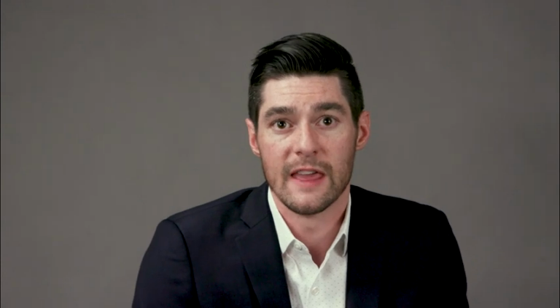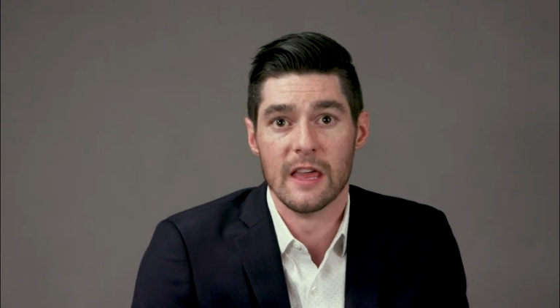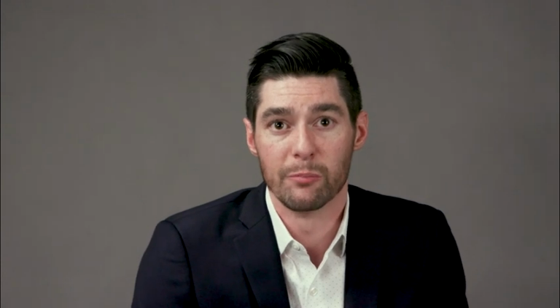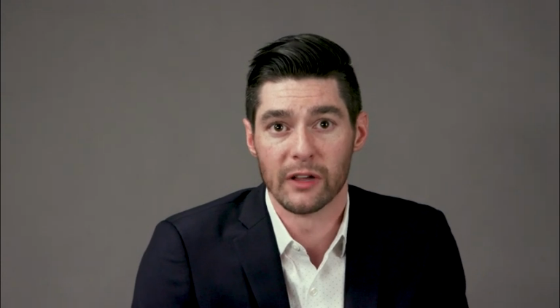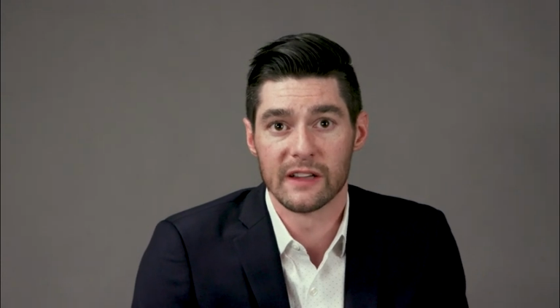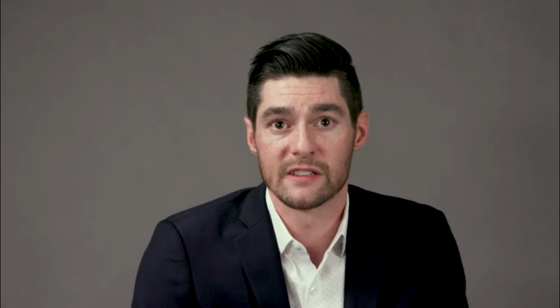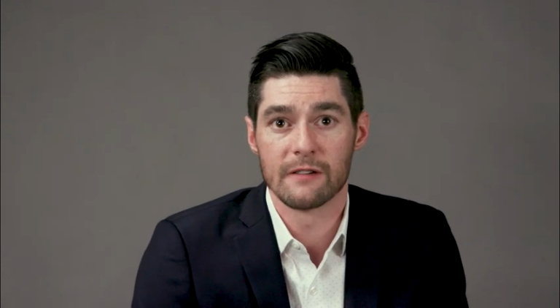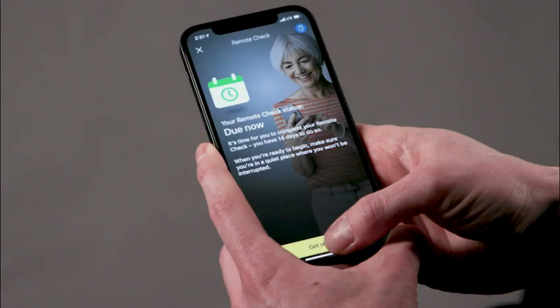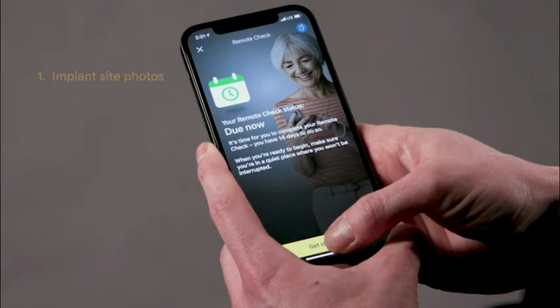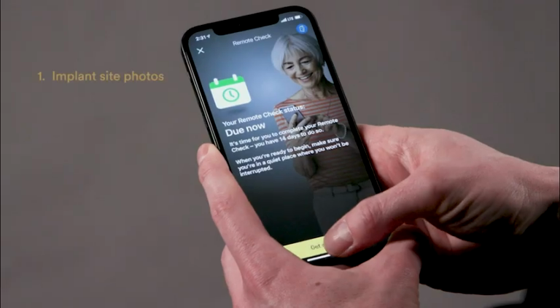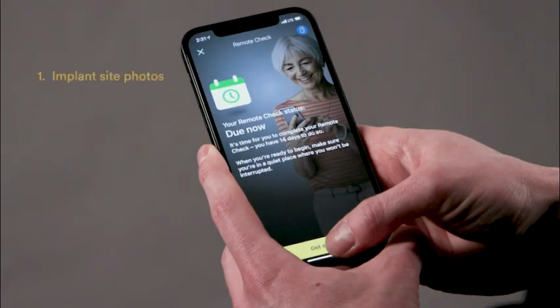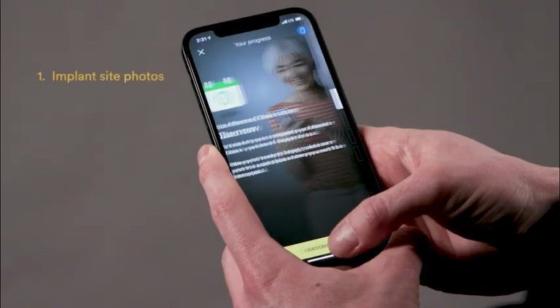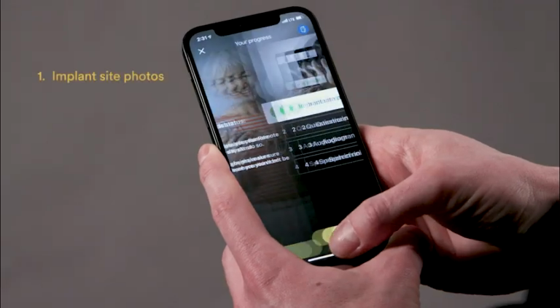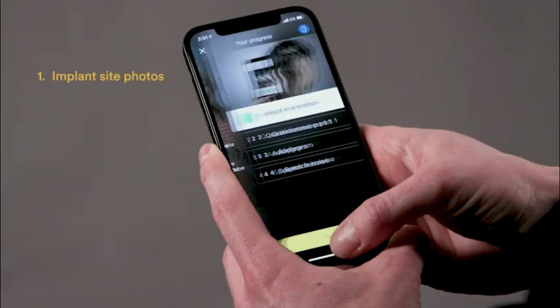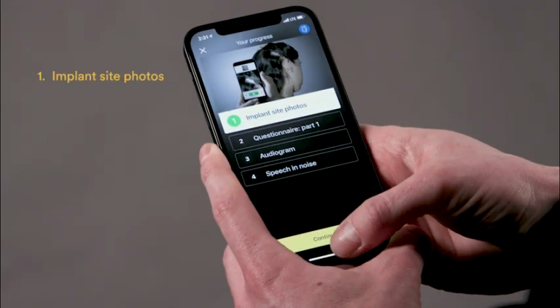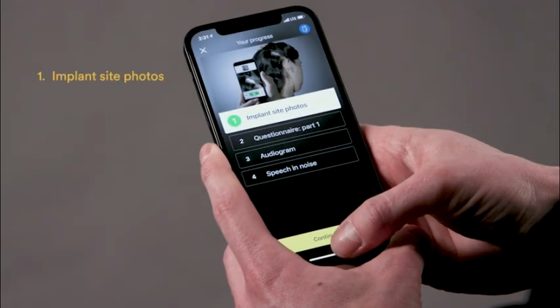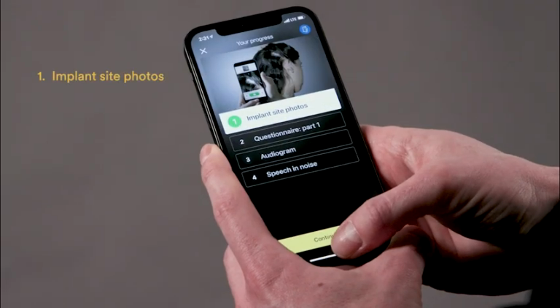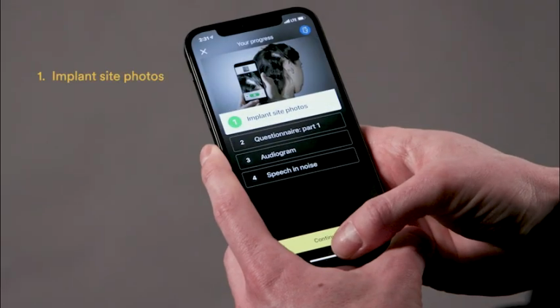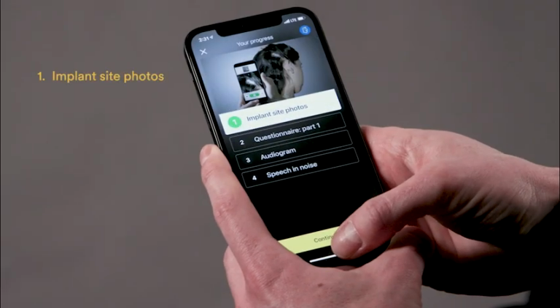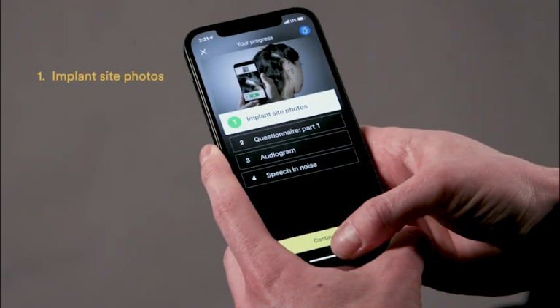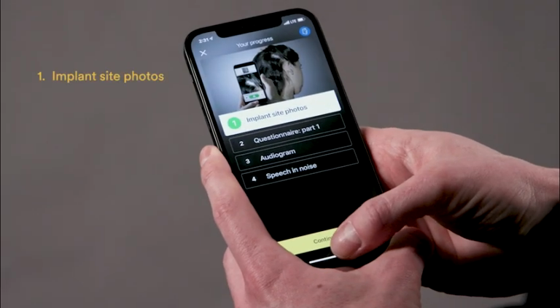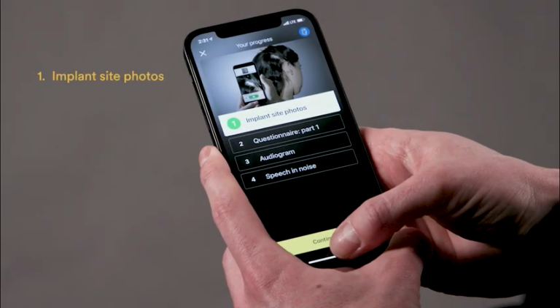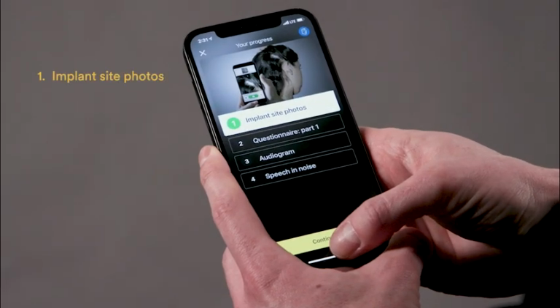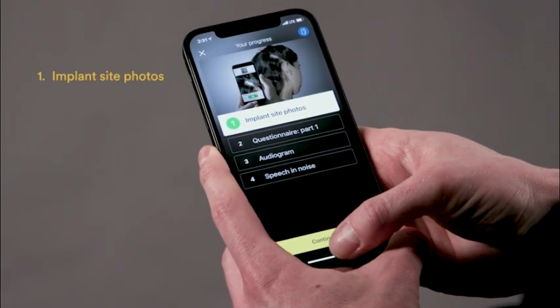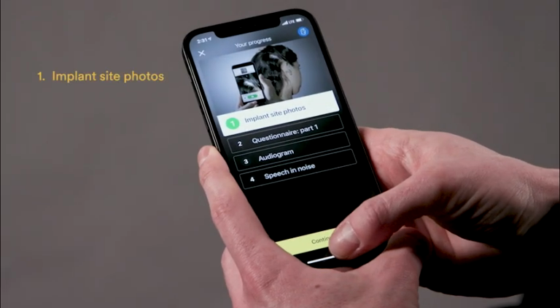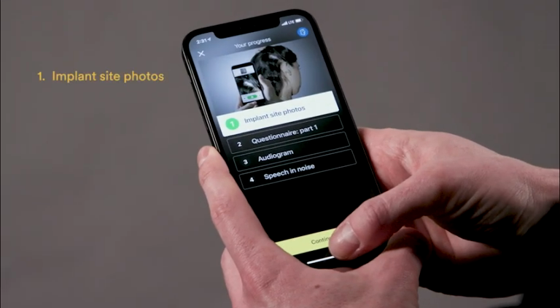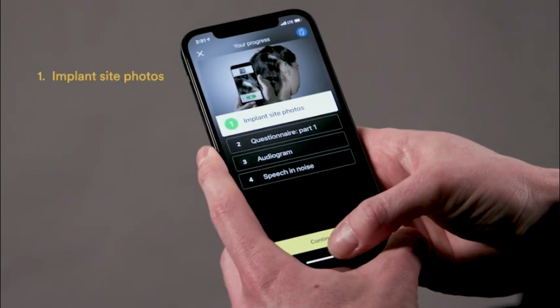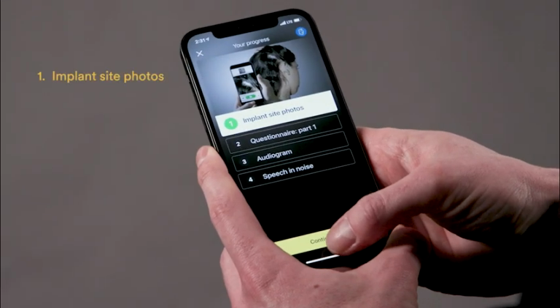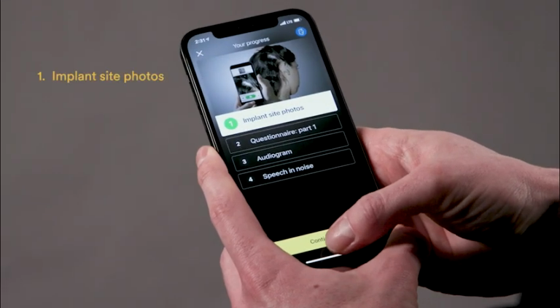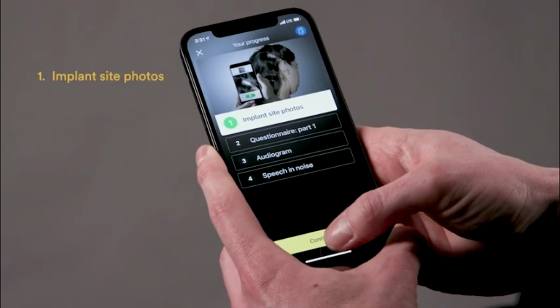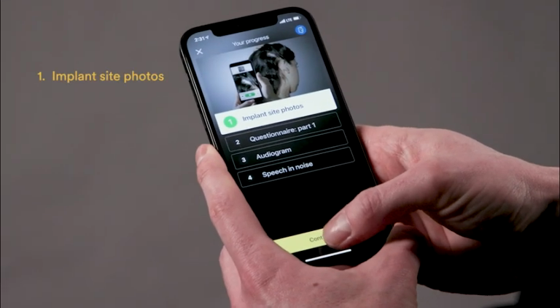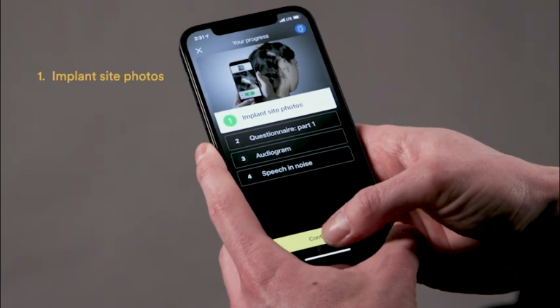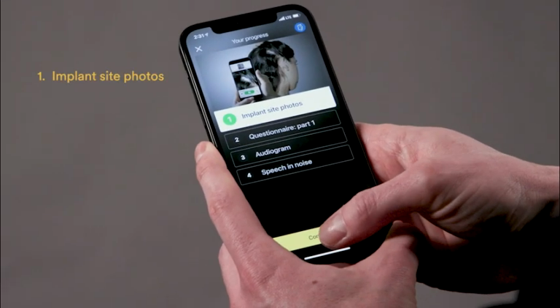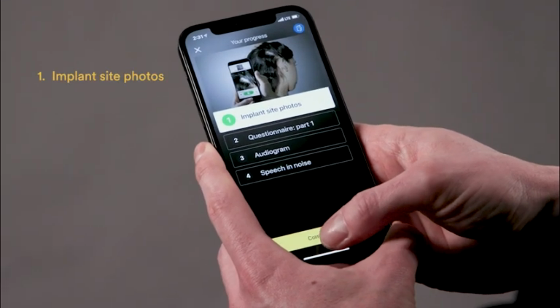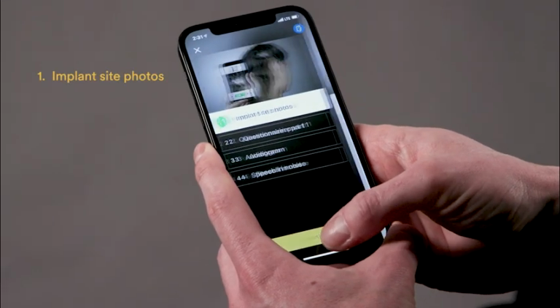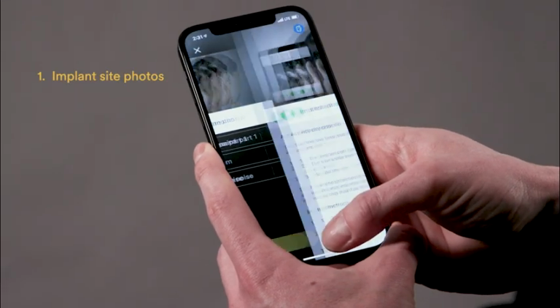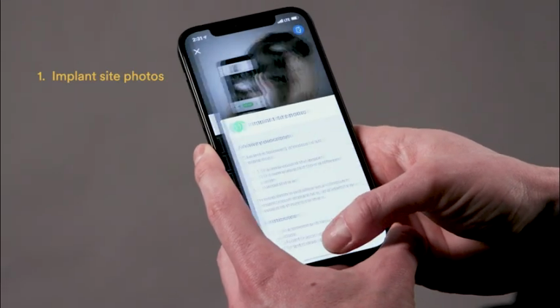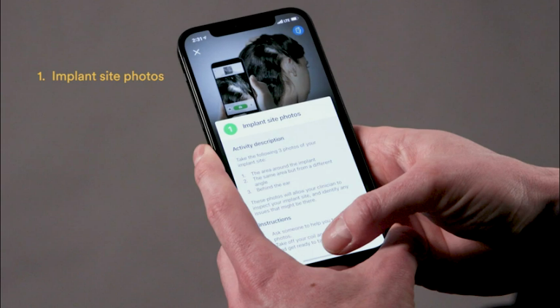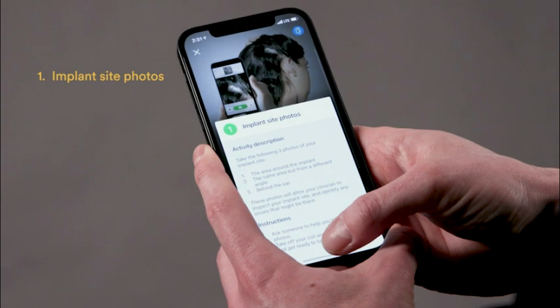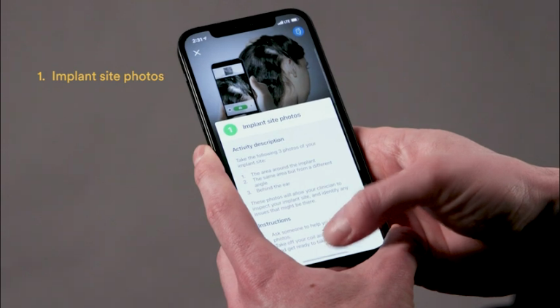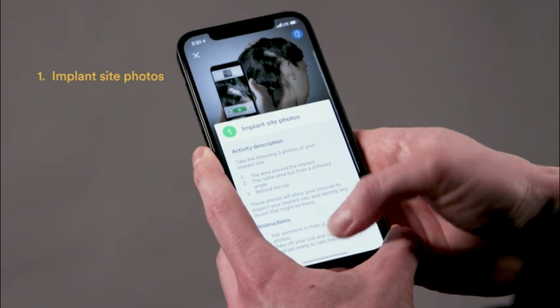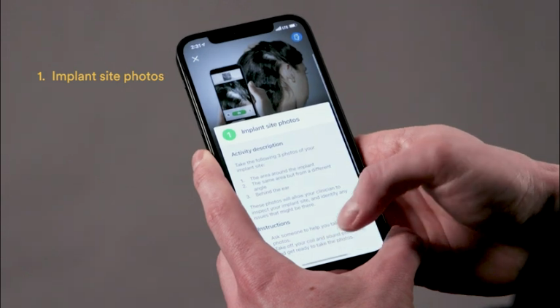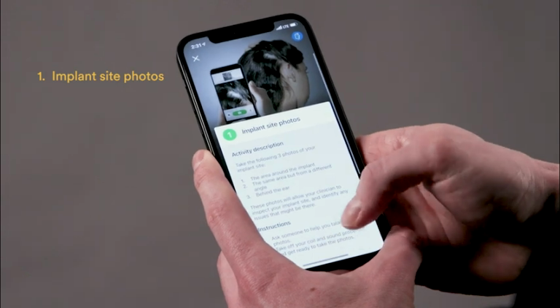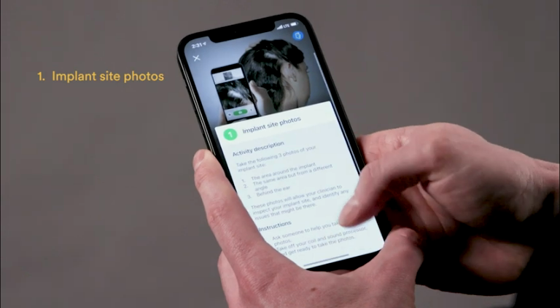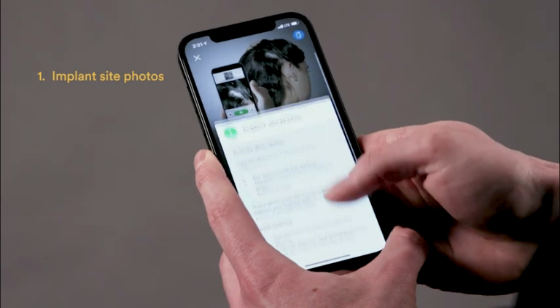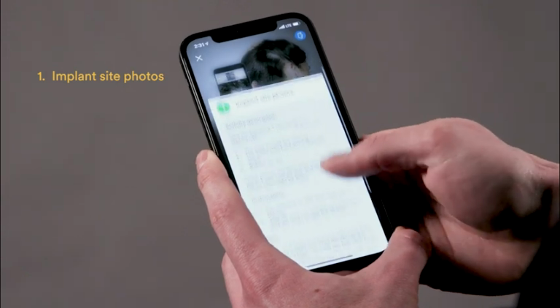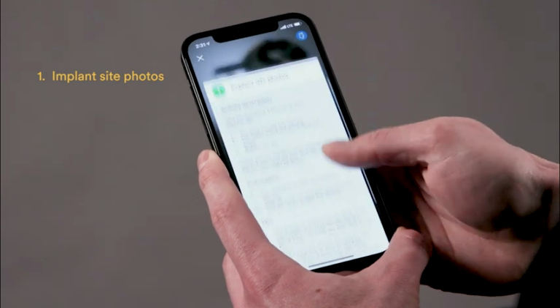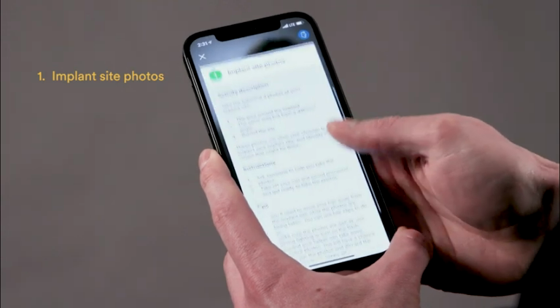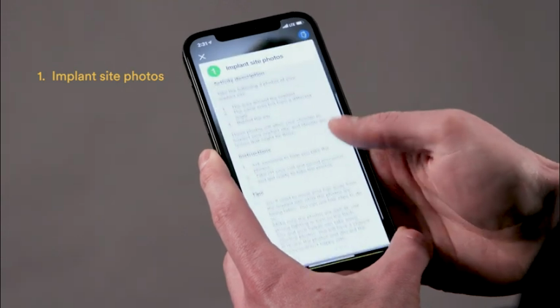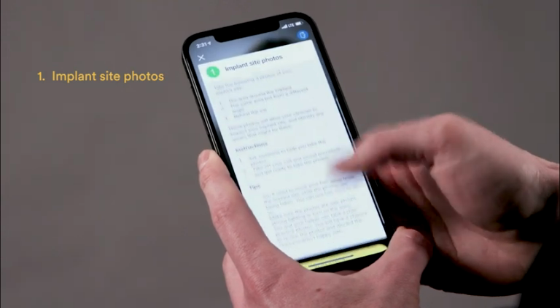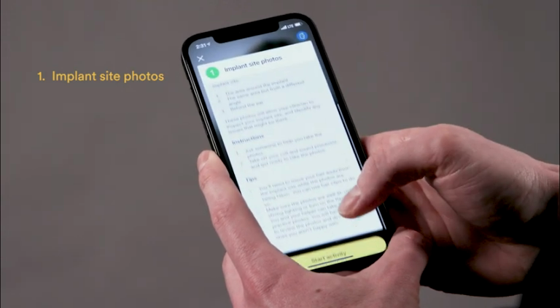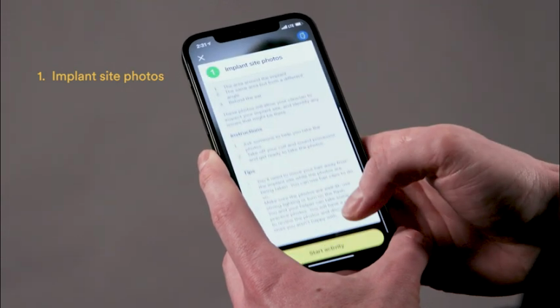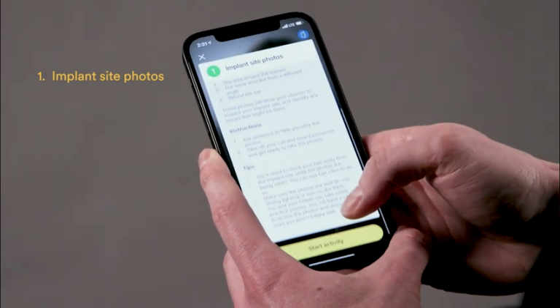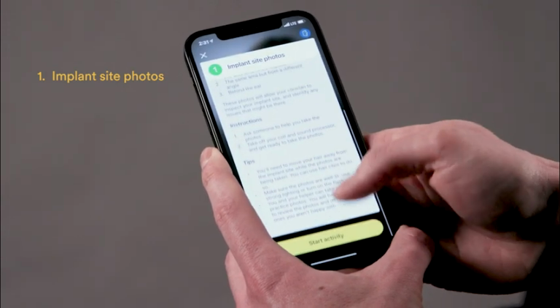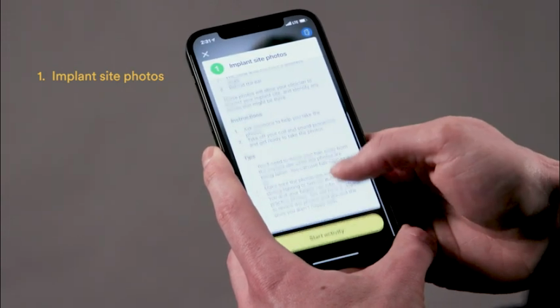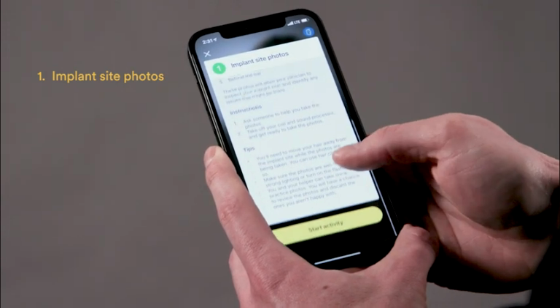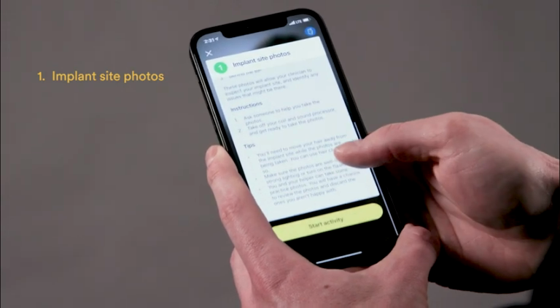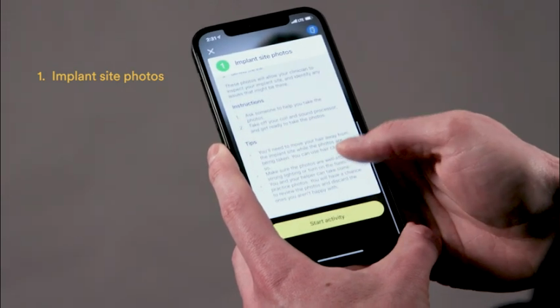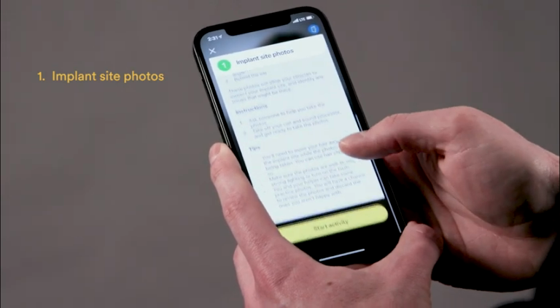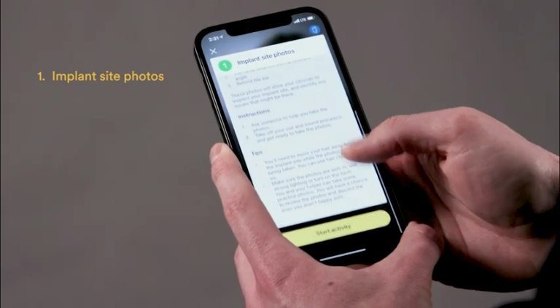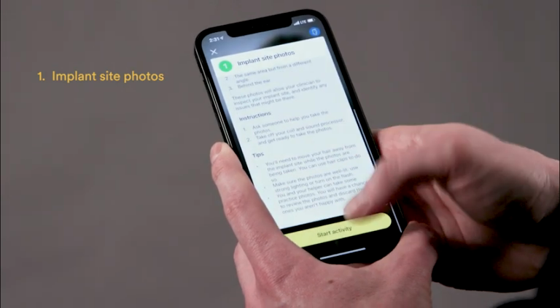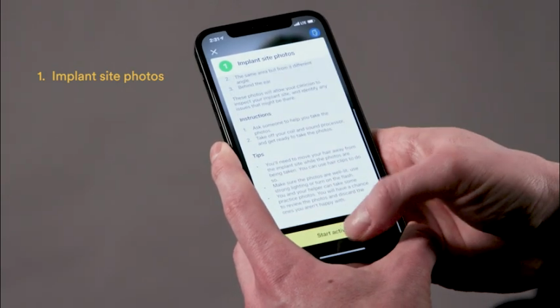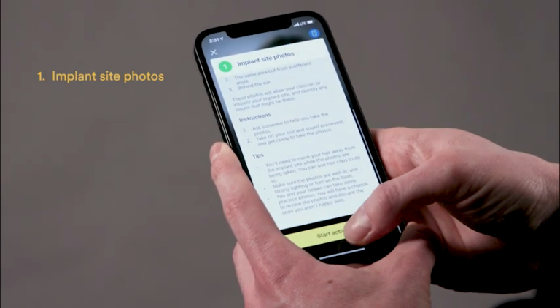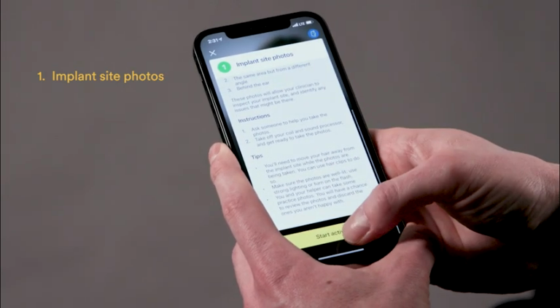Implant site photos provide a physical site check to allow you to look at skin flap, magnet retention, or incision needs.